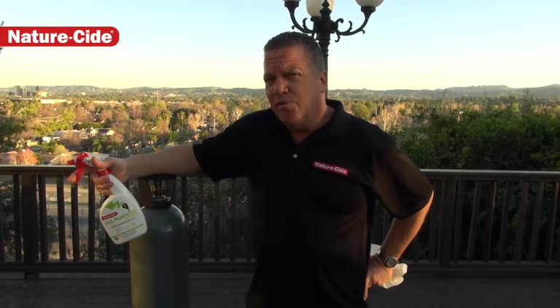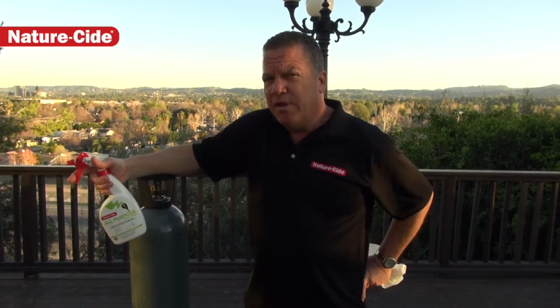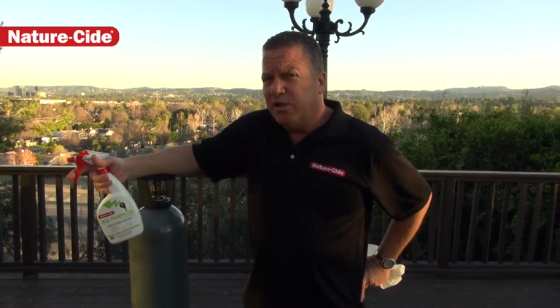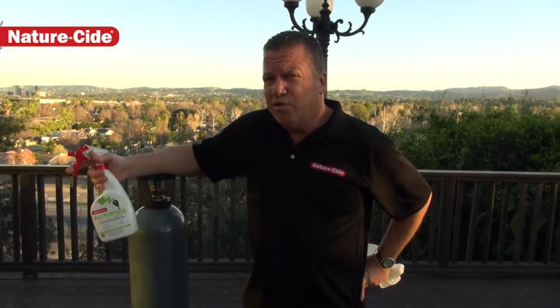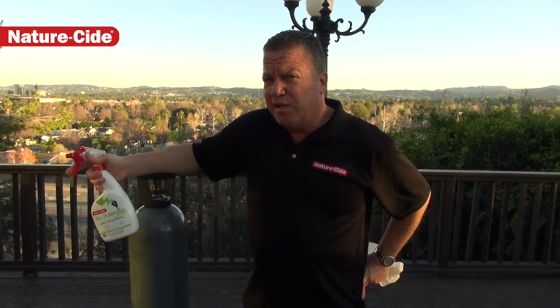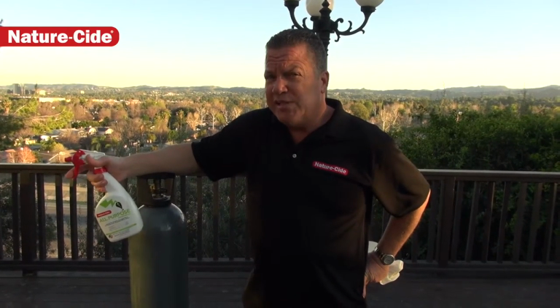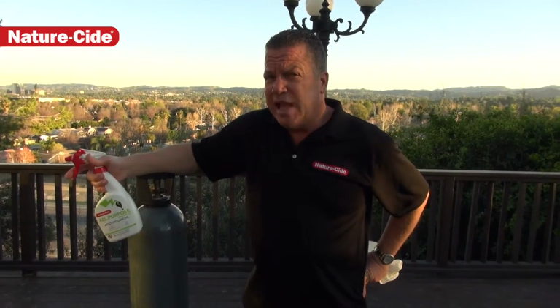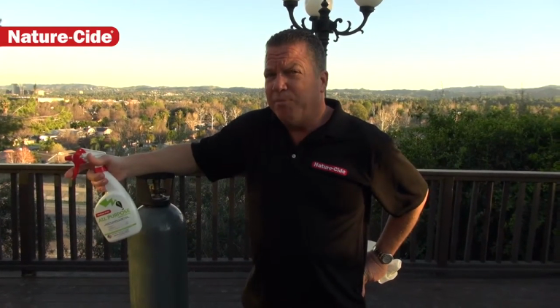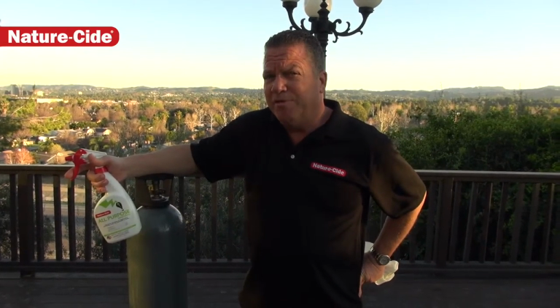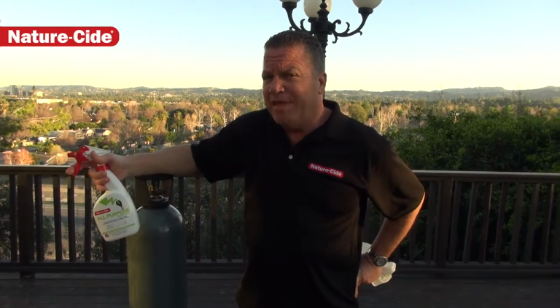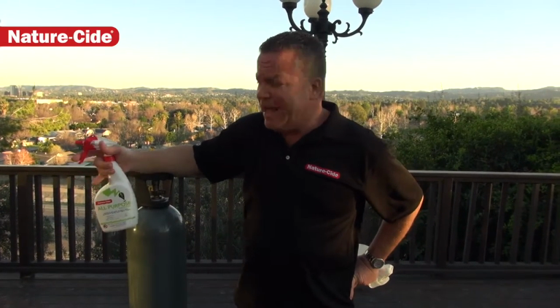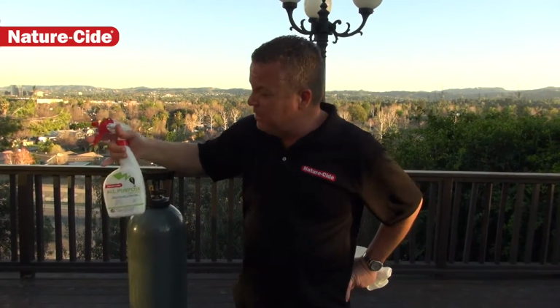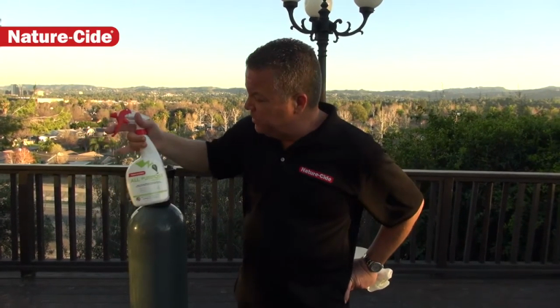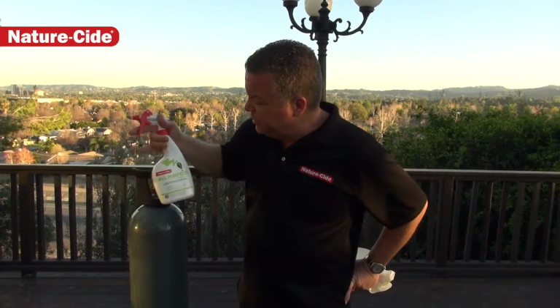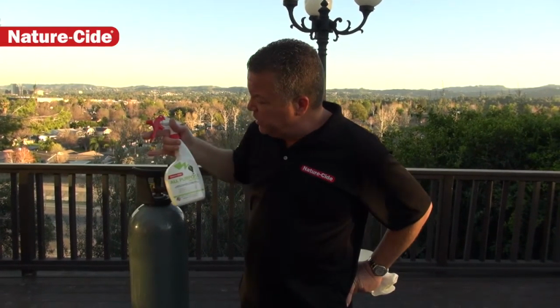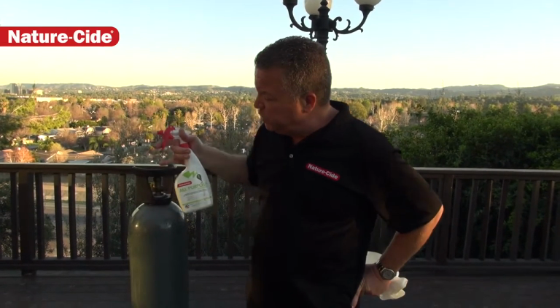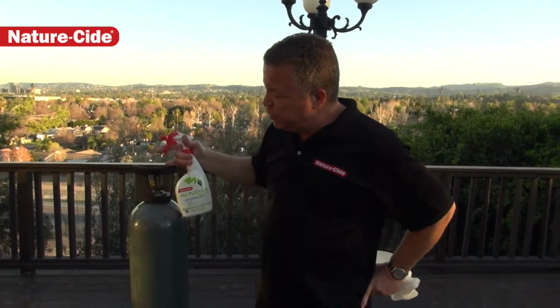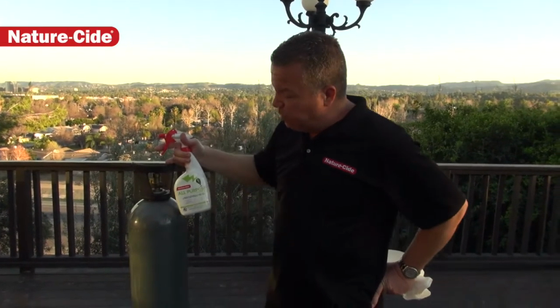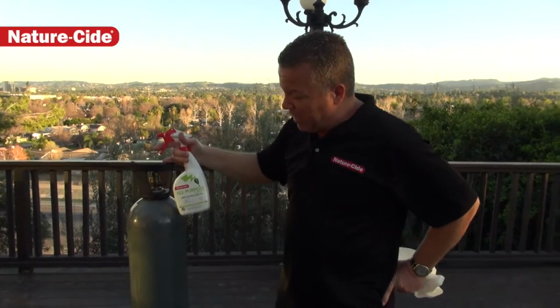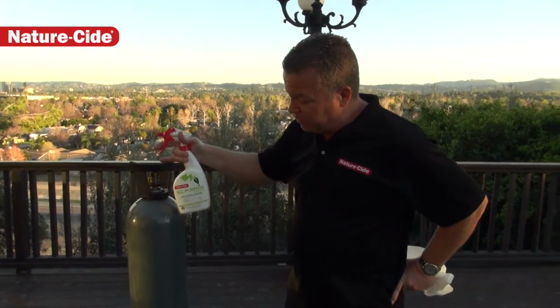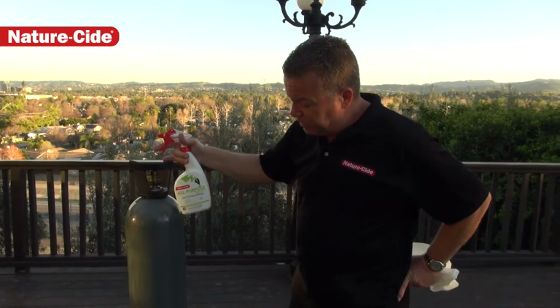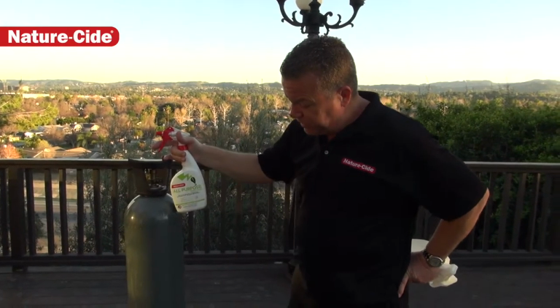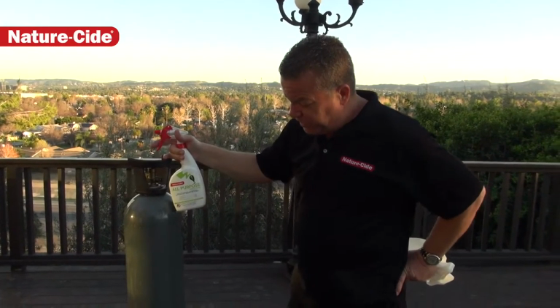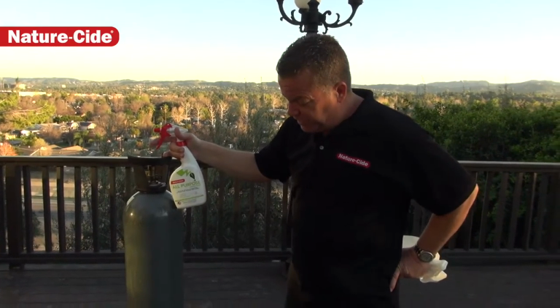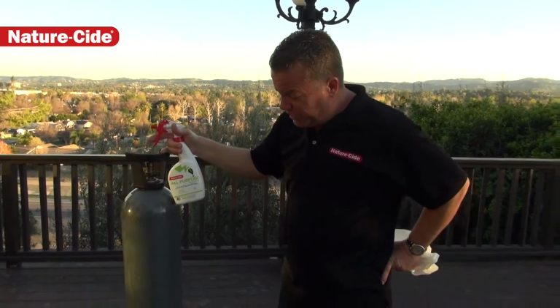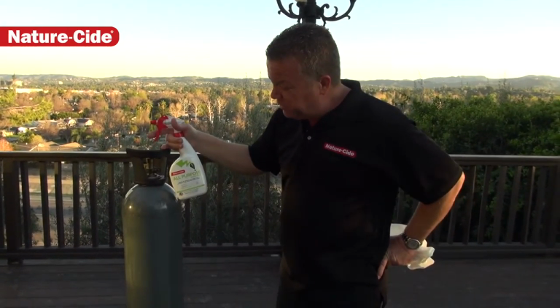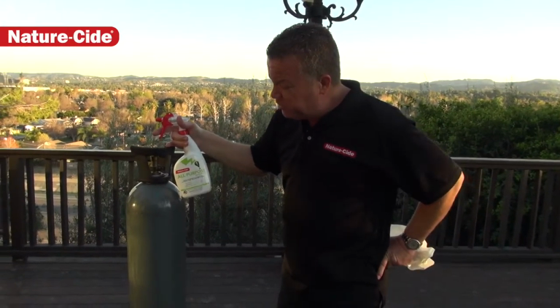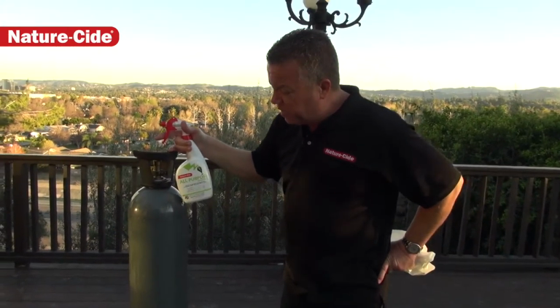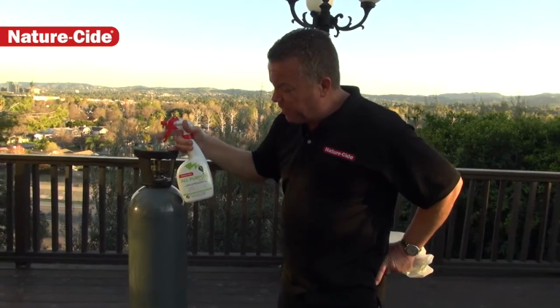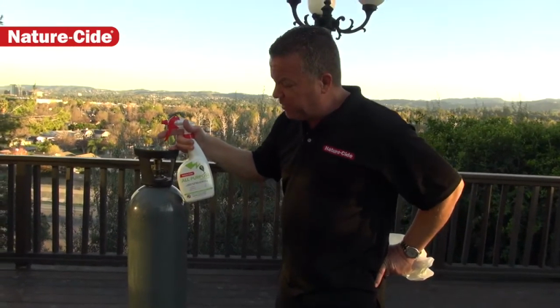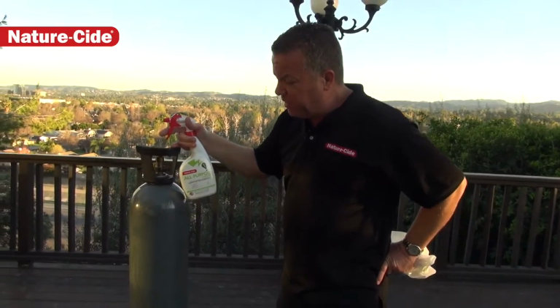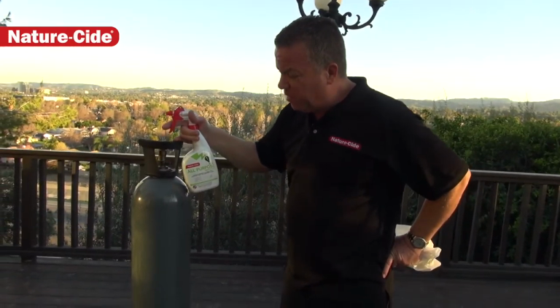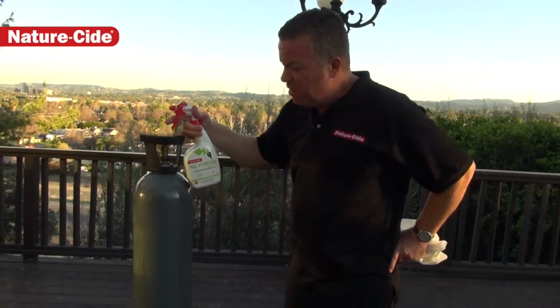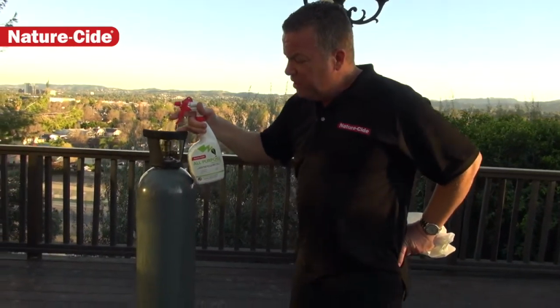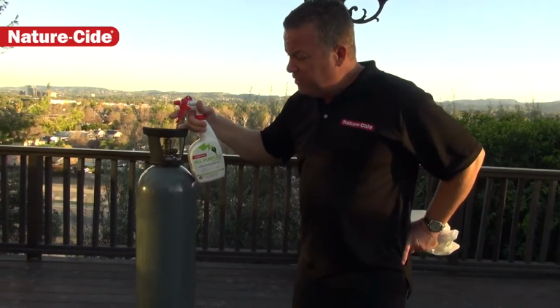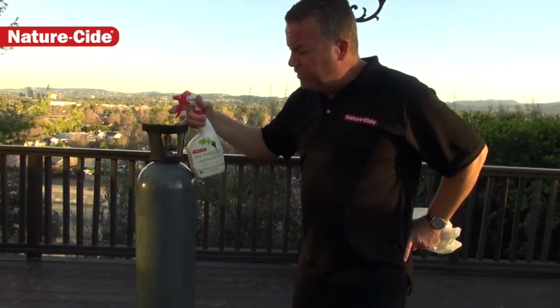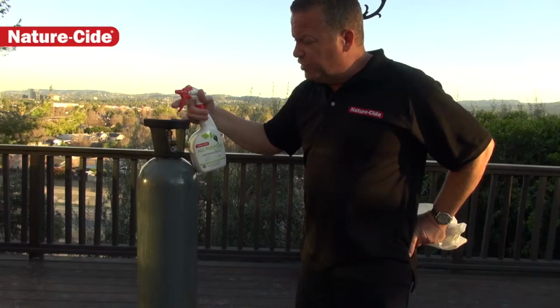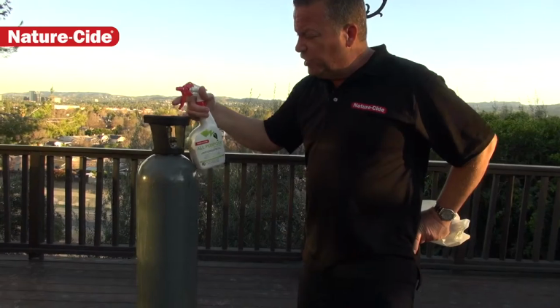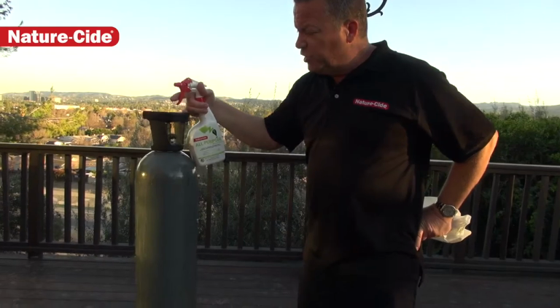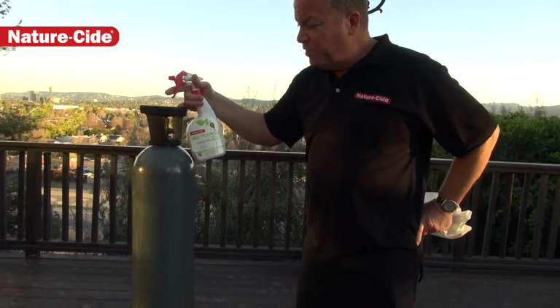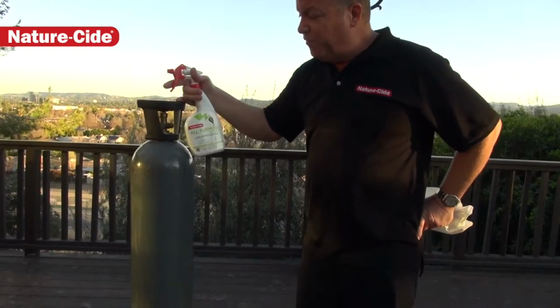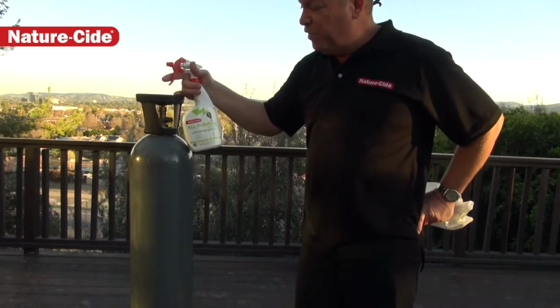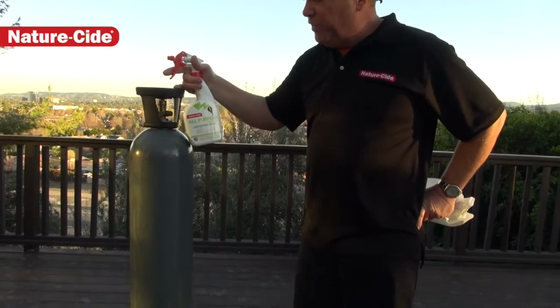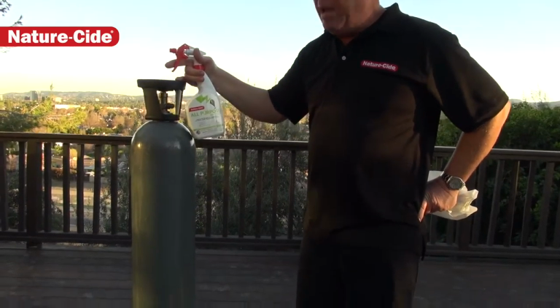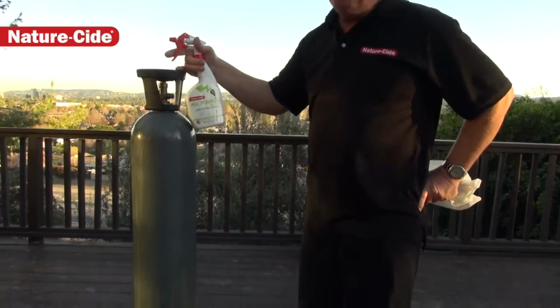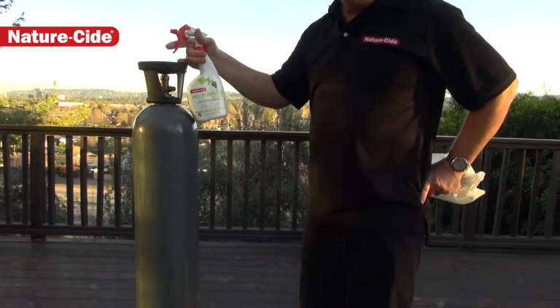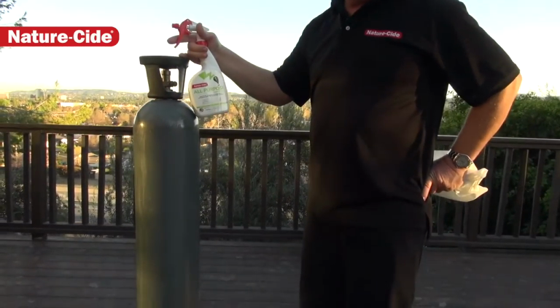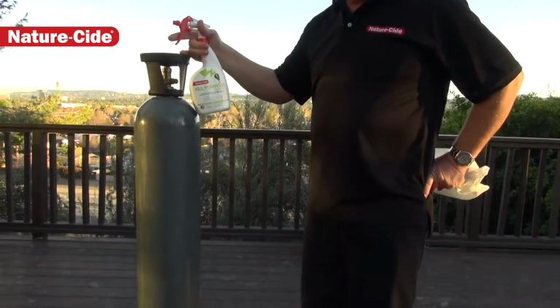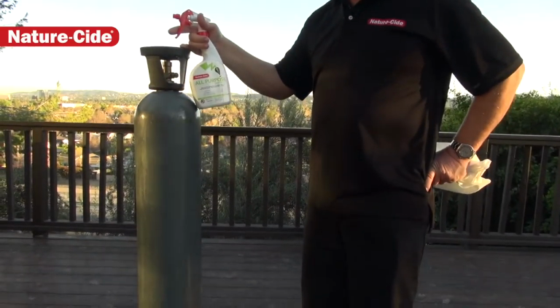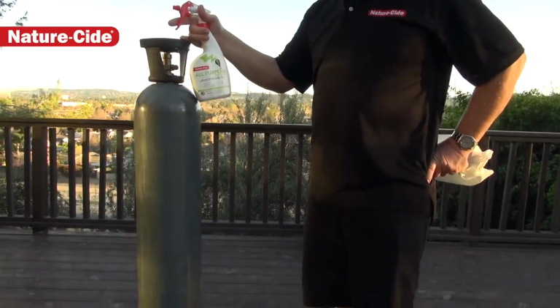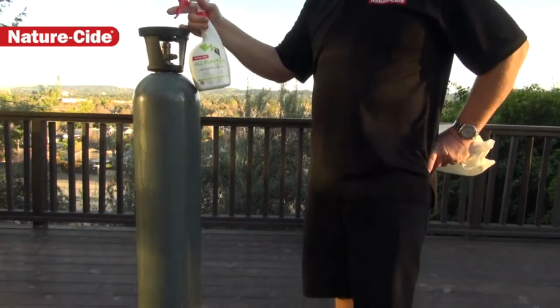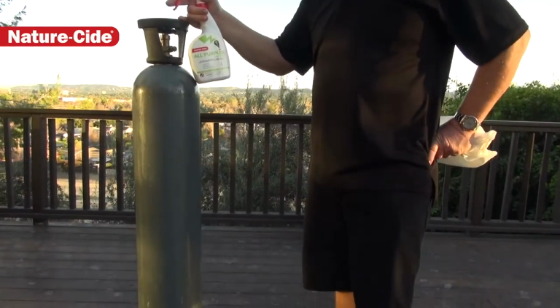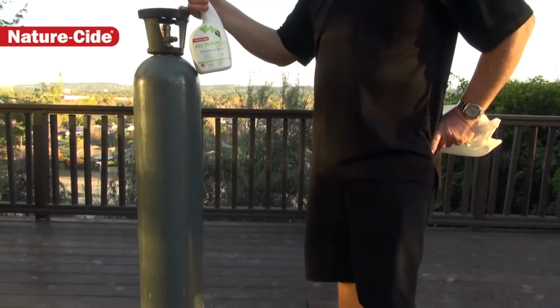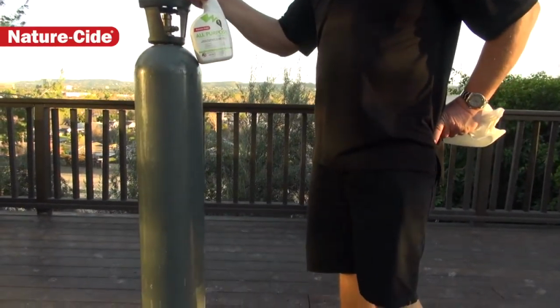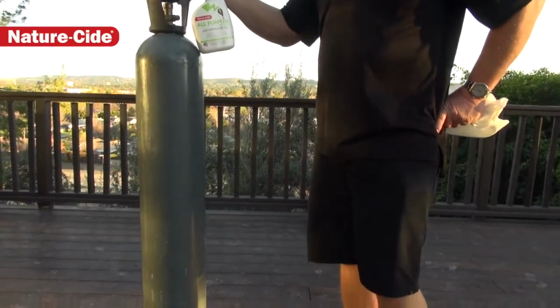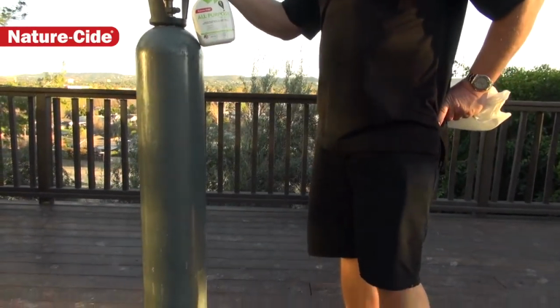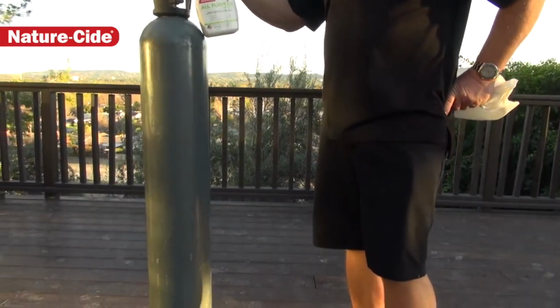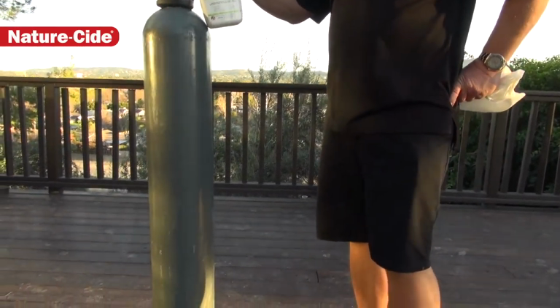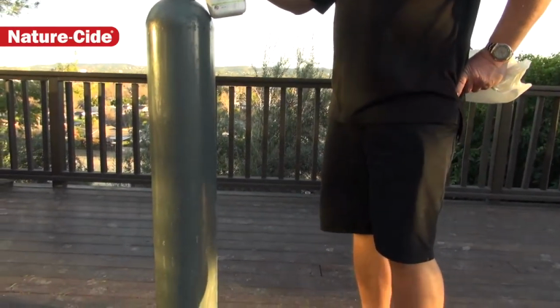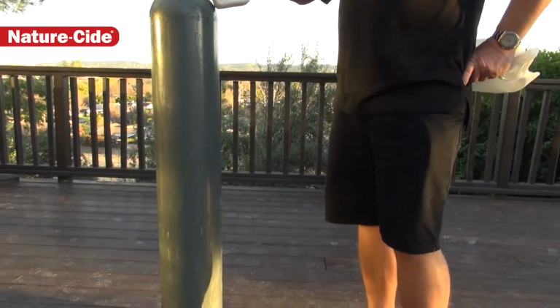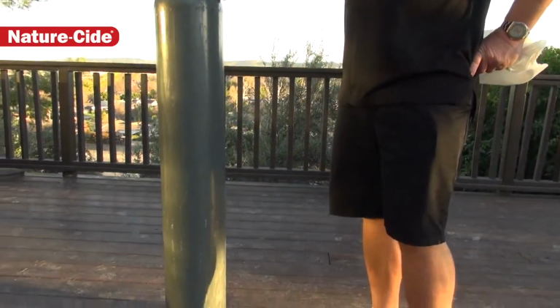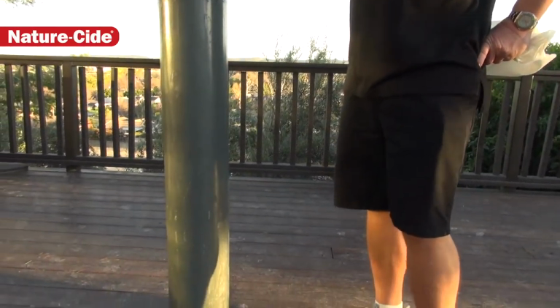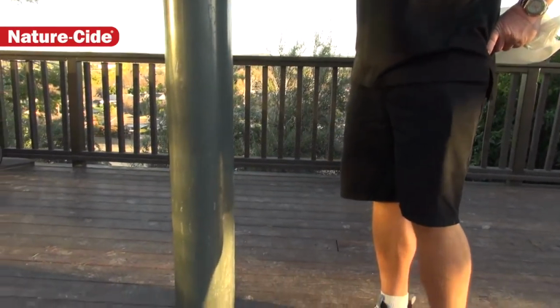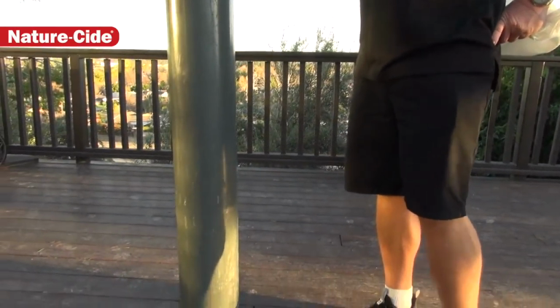So a good example of that is a CO2 bottle. You see a CO2 bottle here — this has just been filled up, very likely it came from another grow.